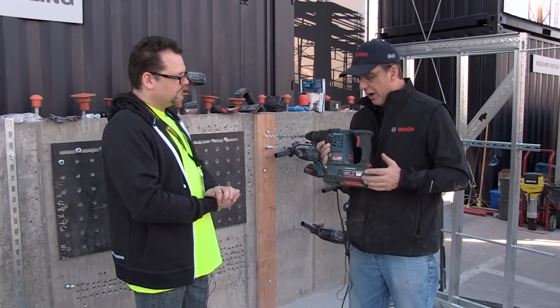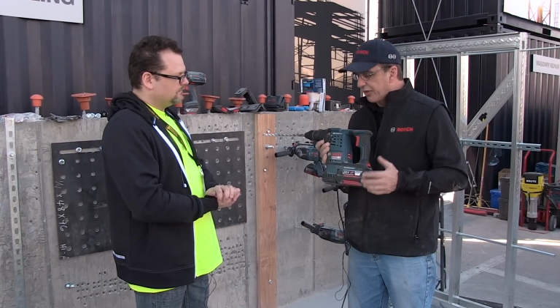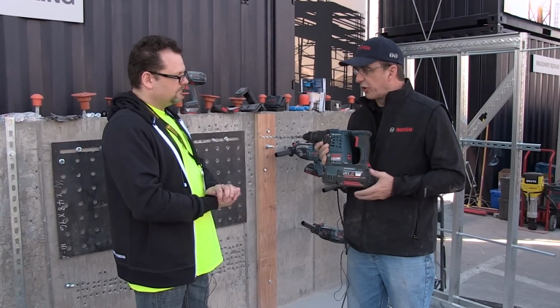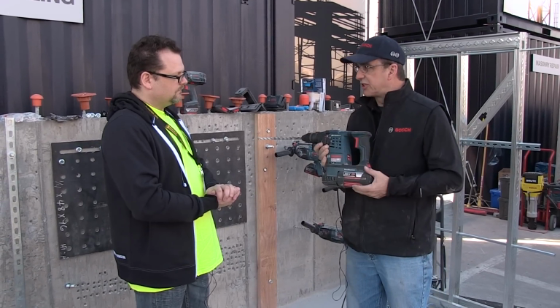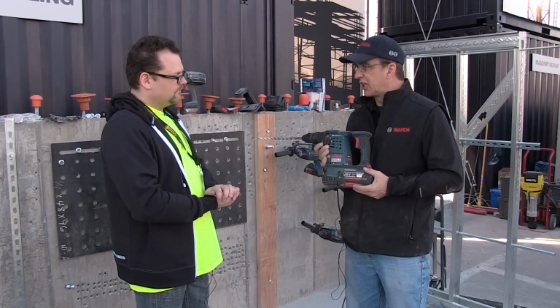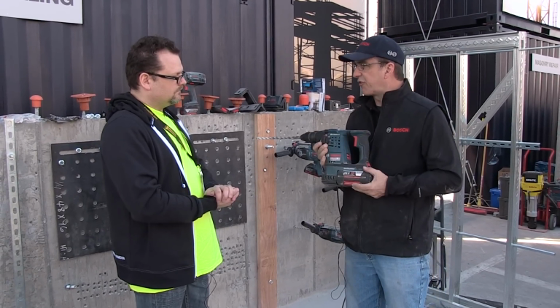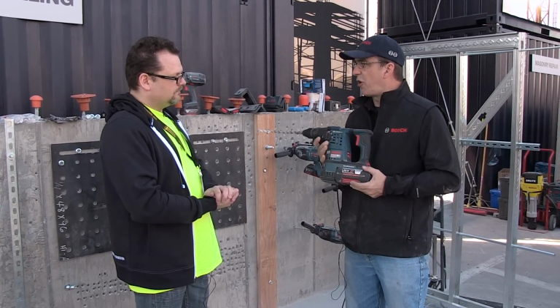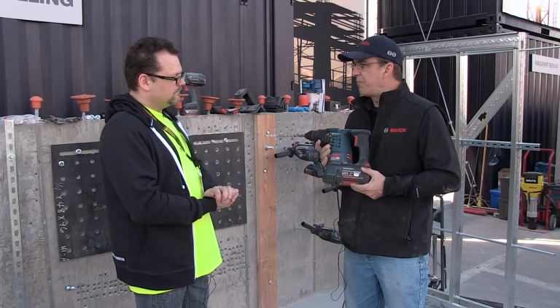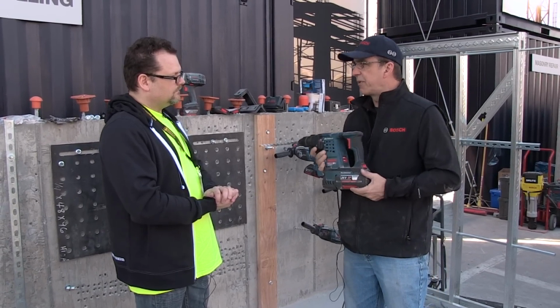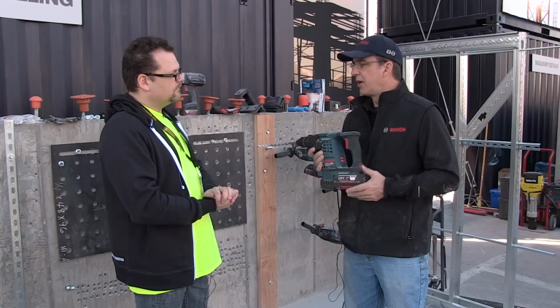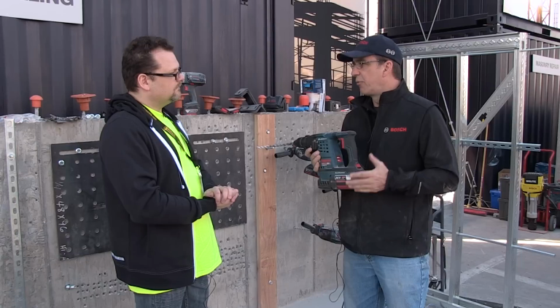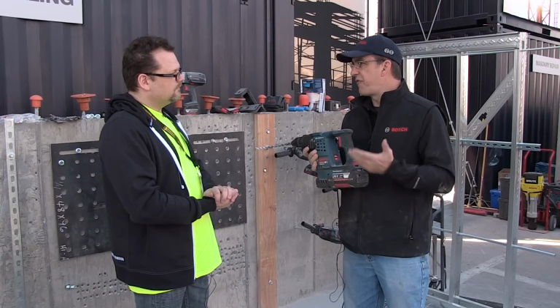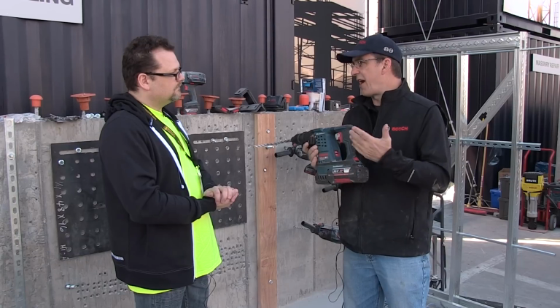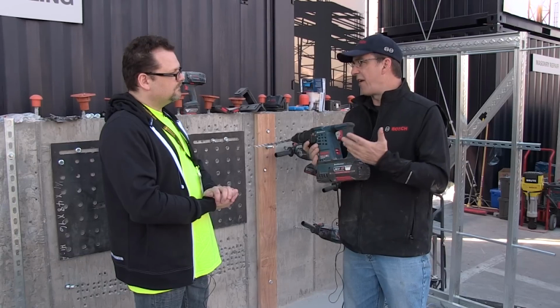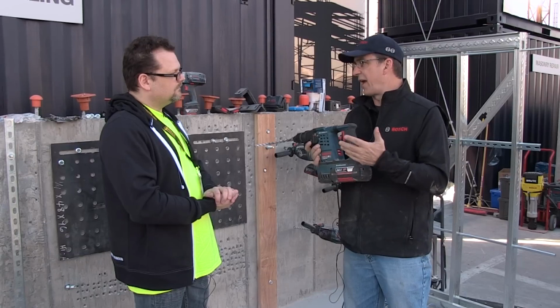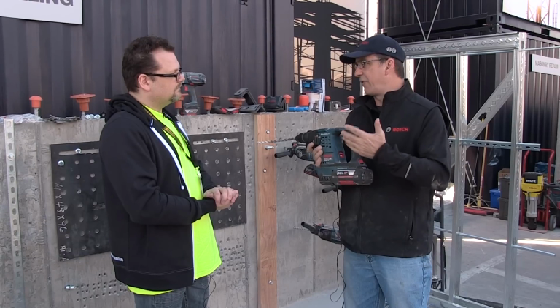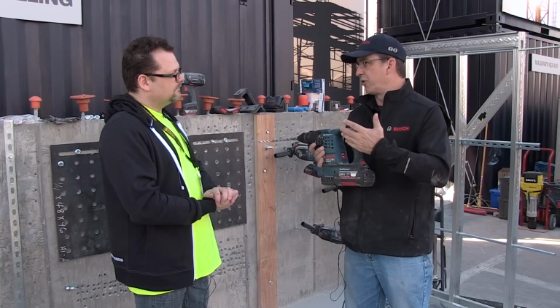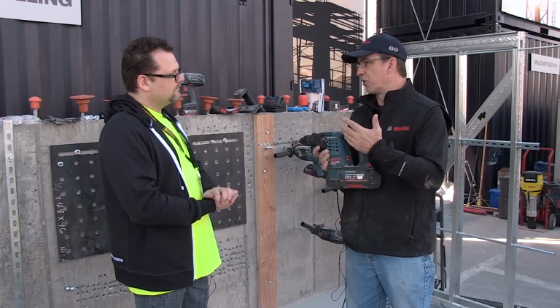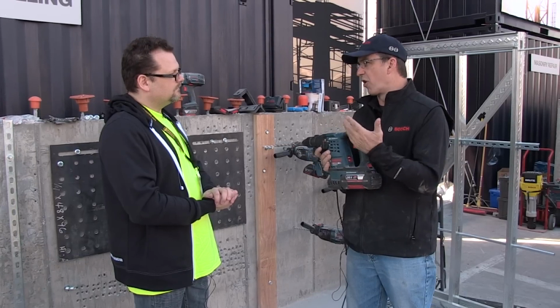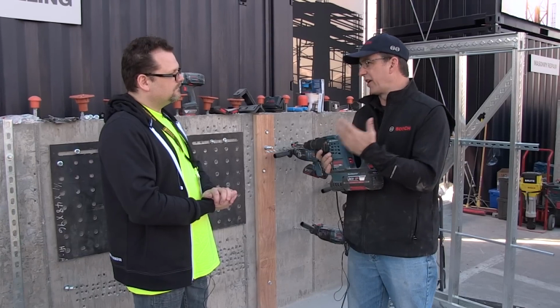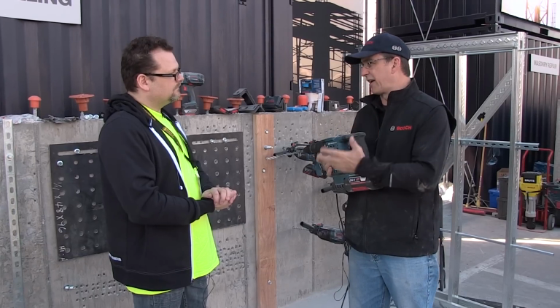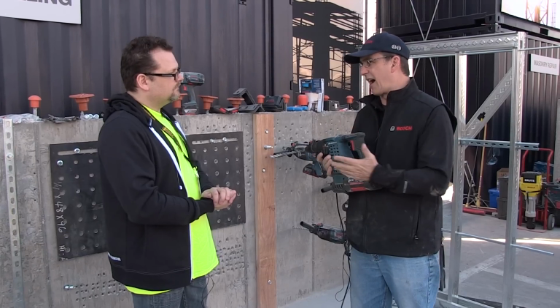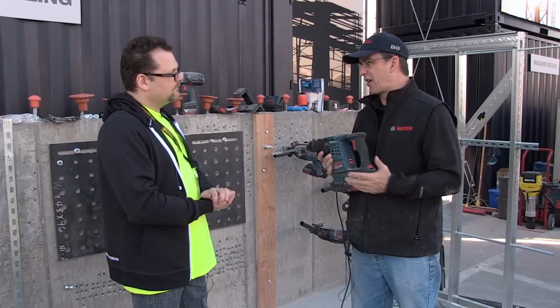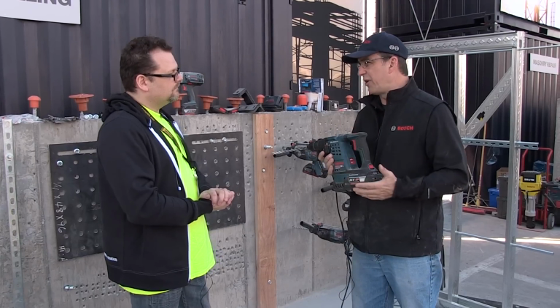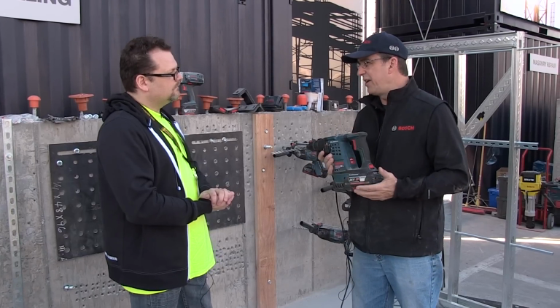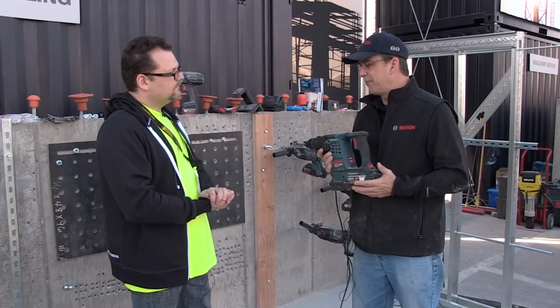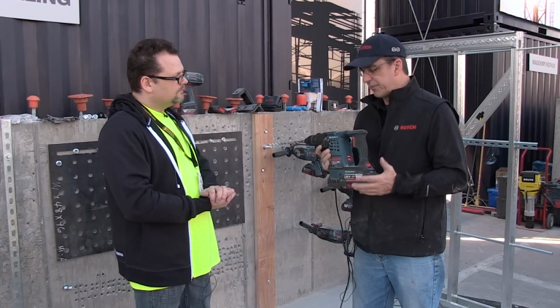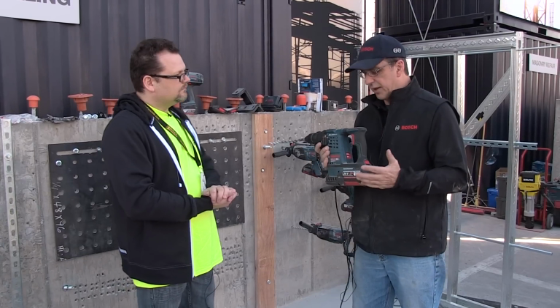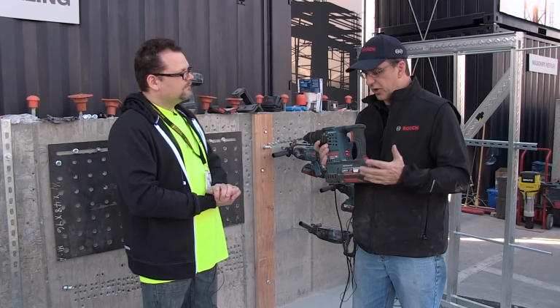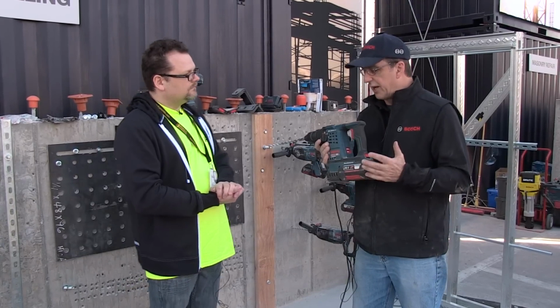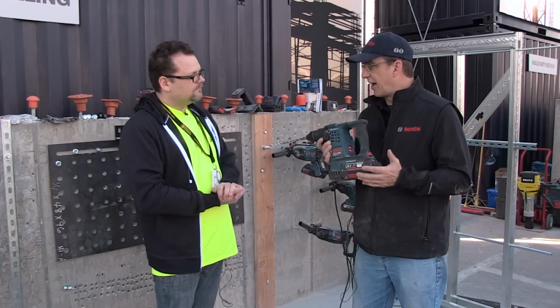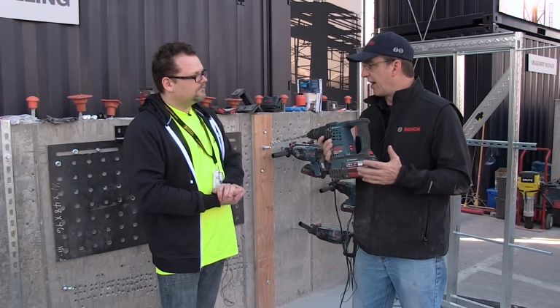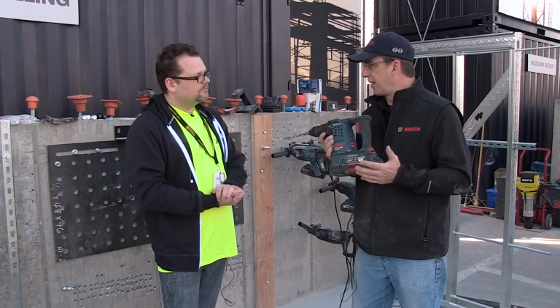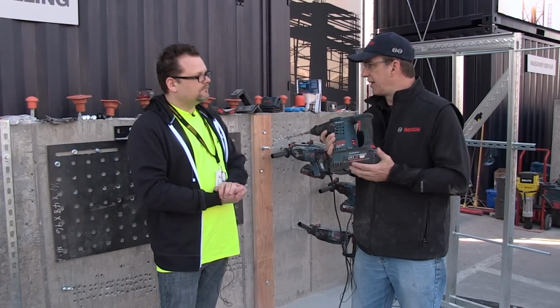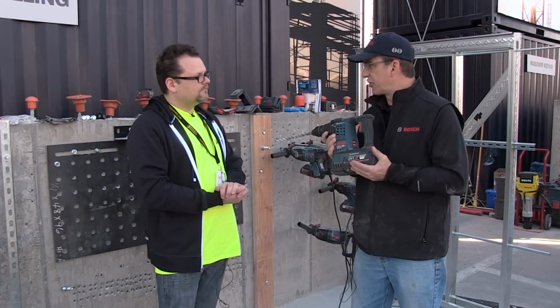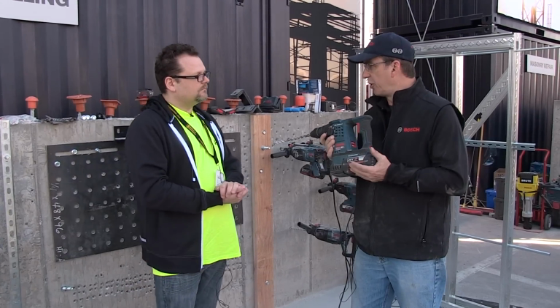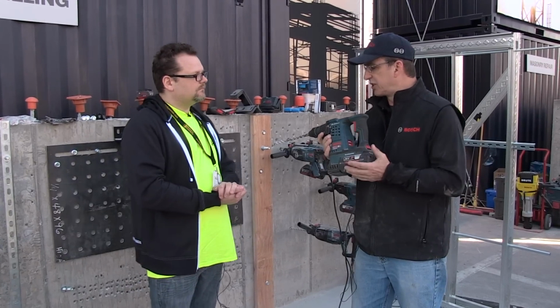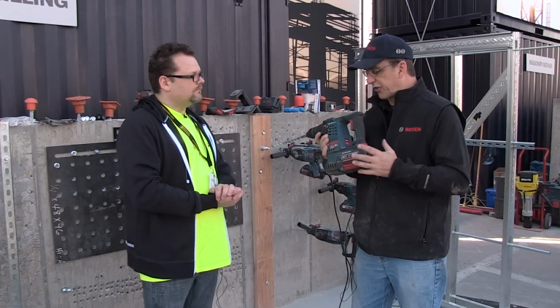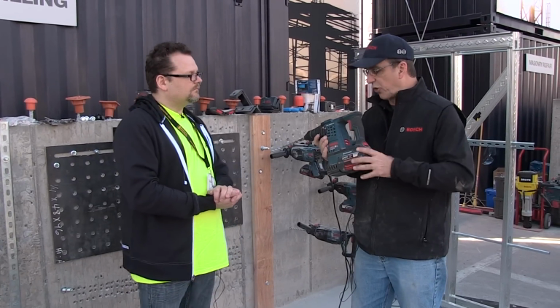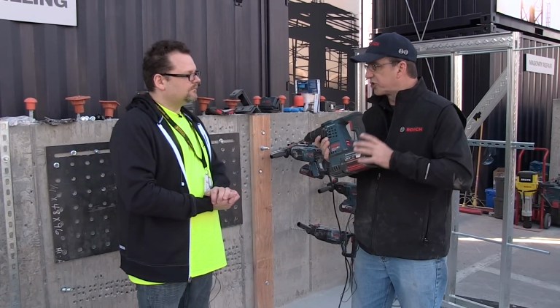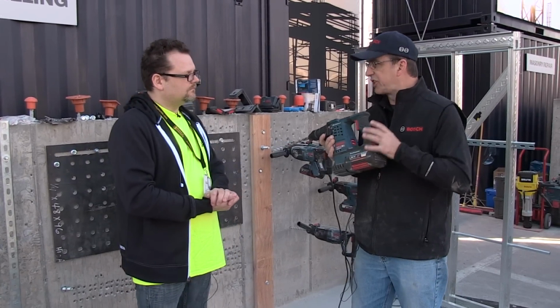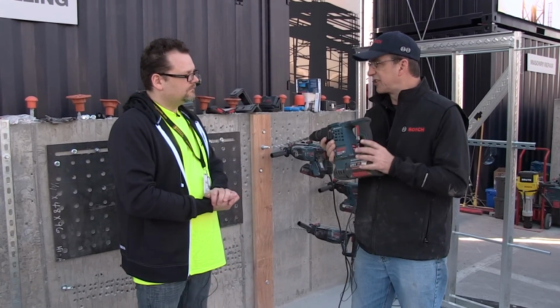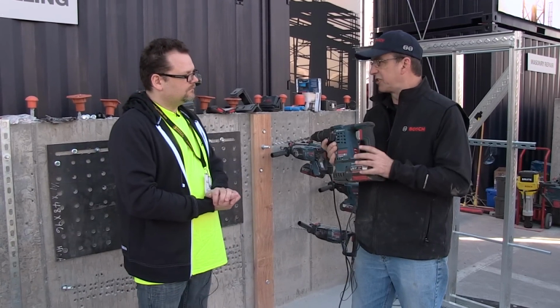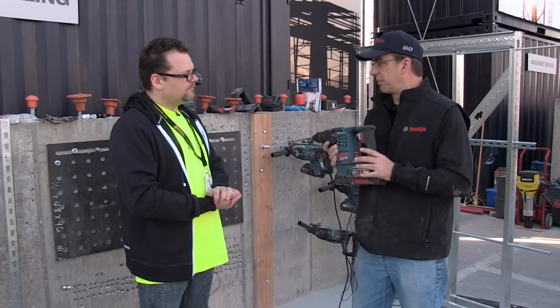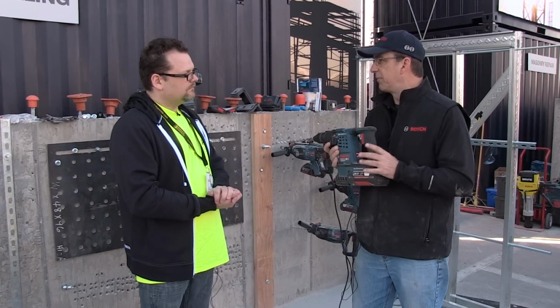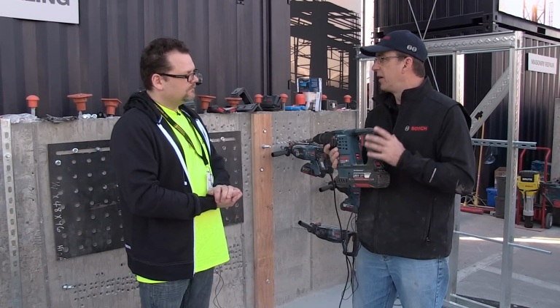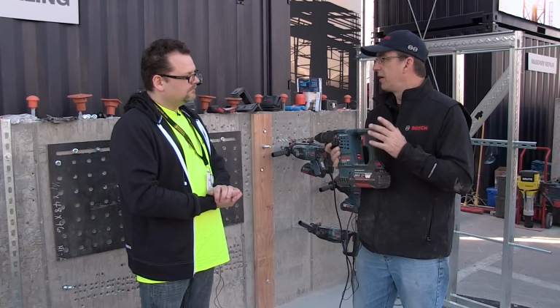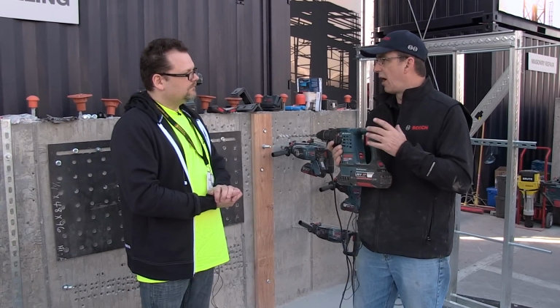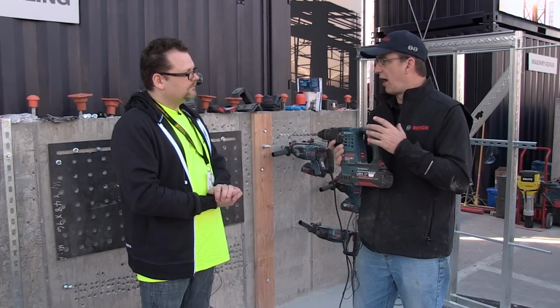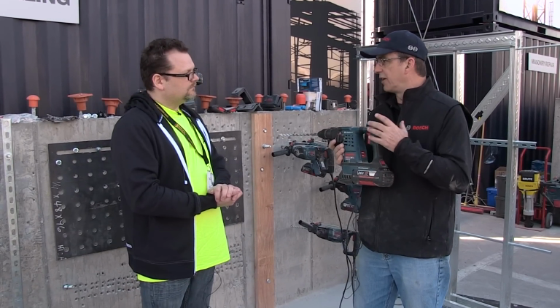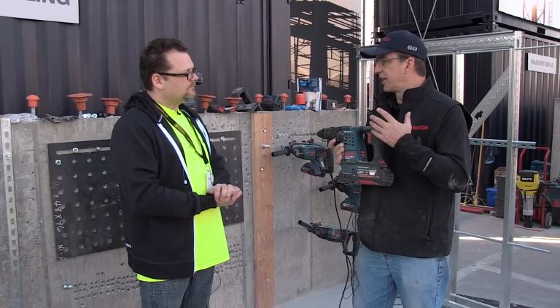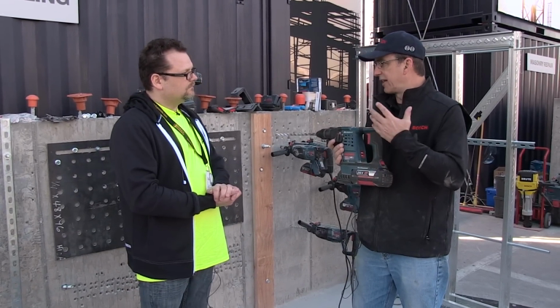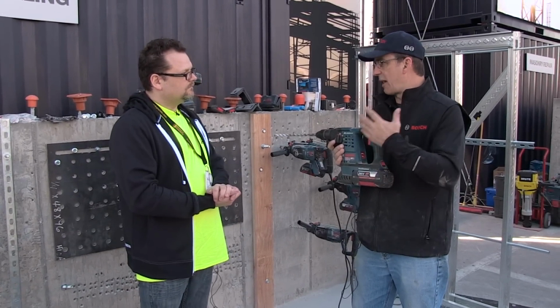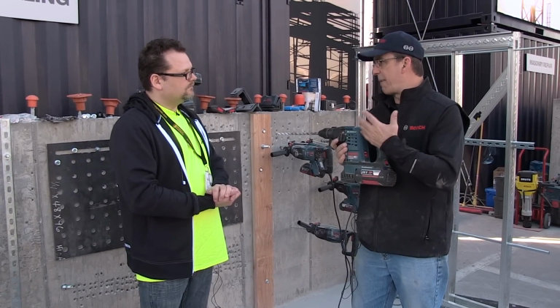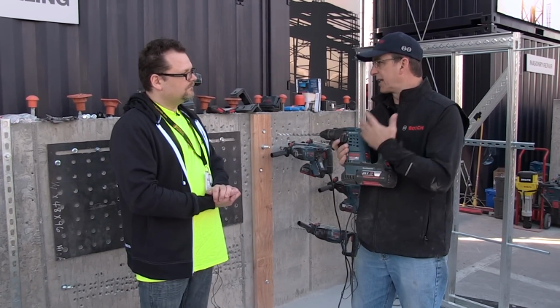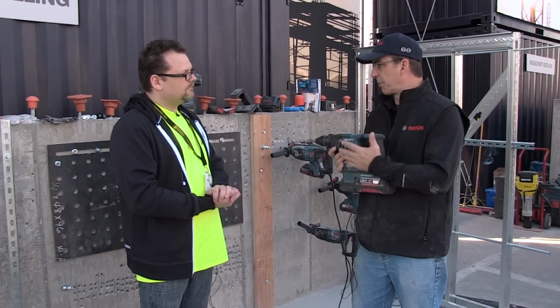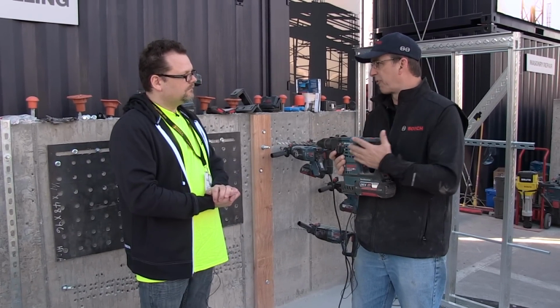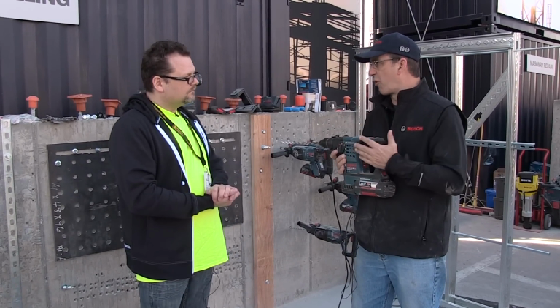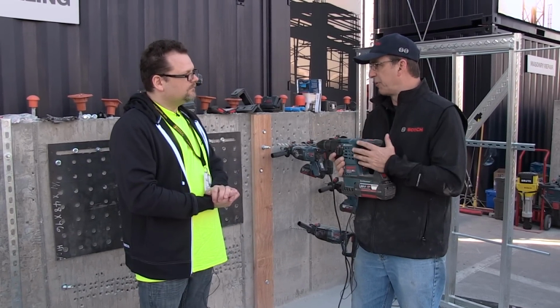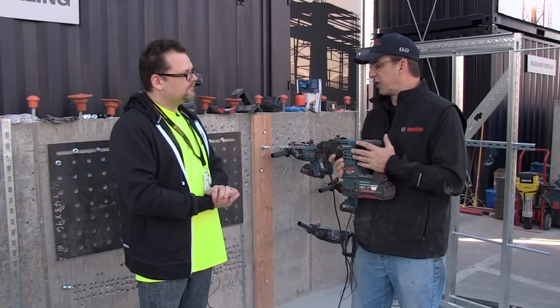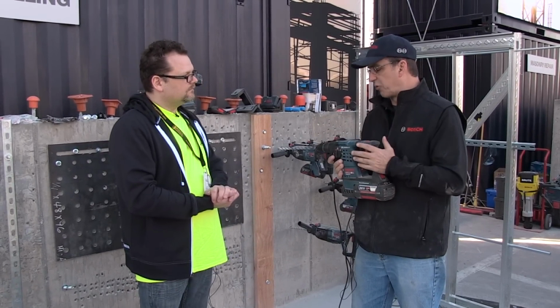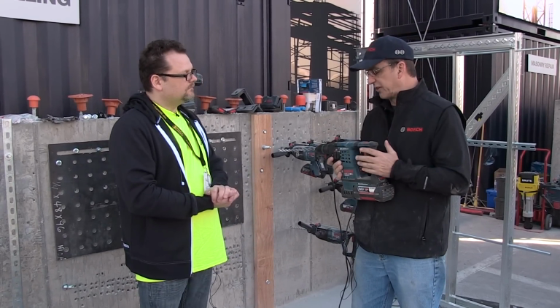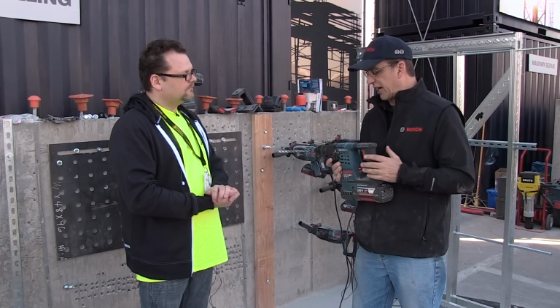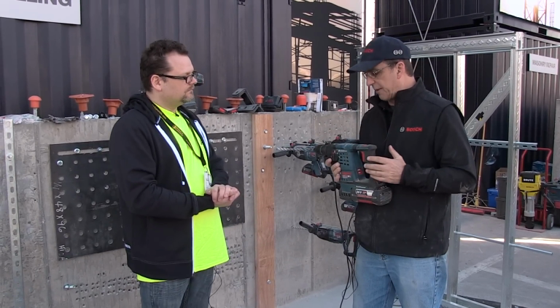So why 36-volt? We found that when you're working in concrete, you need the 36-volt system to get that maximum performance and run time.